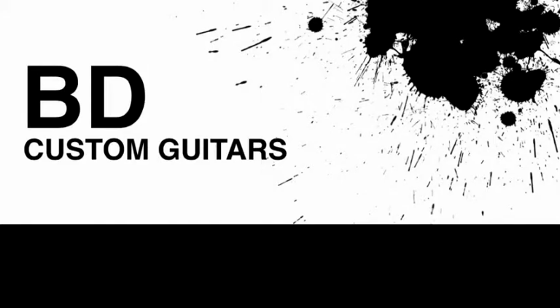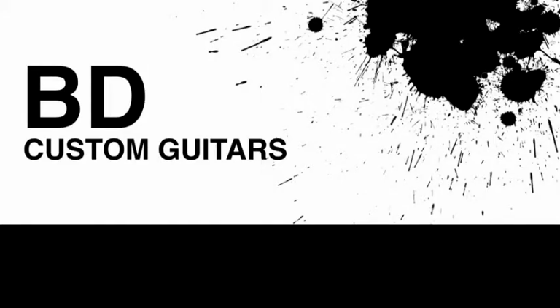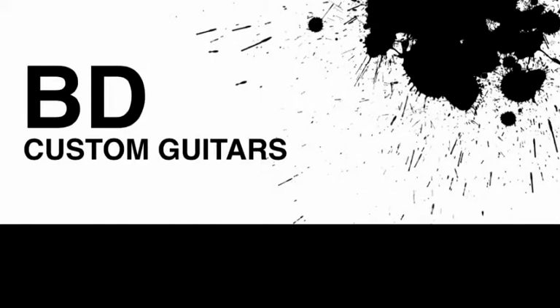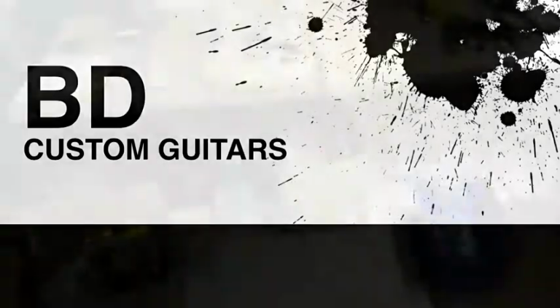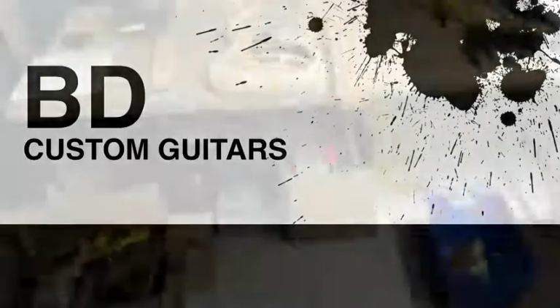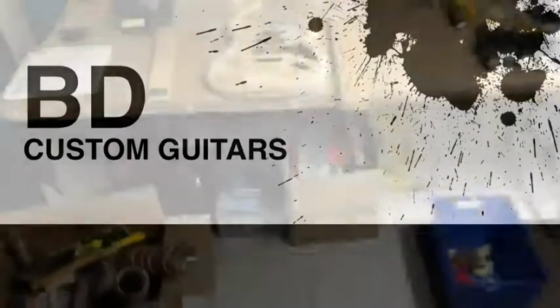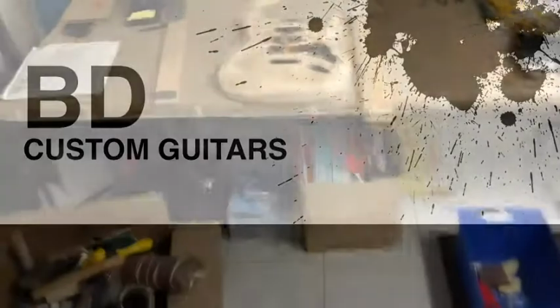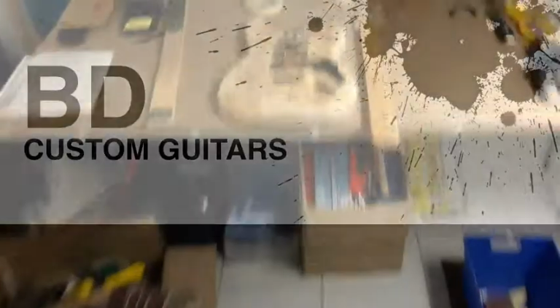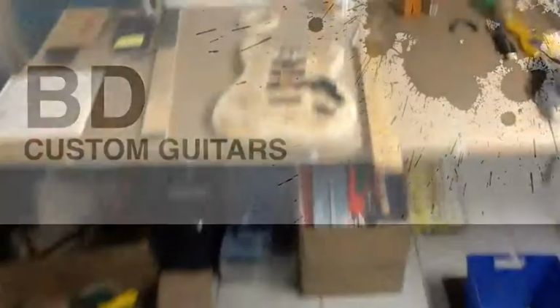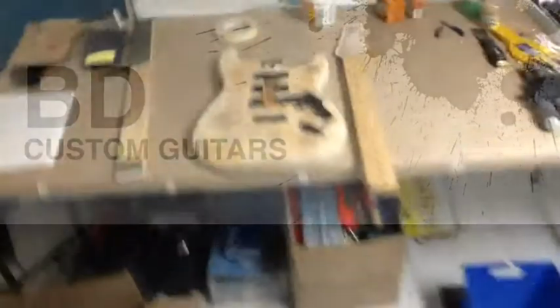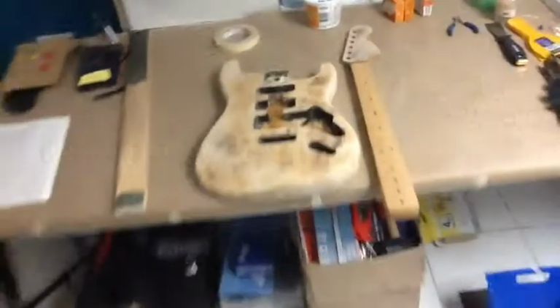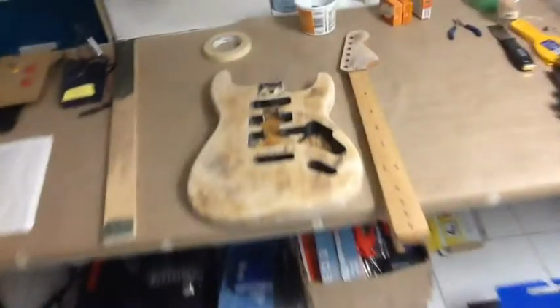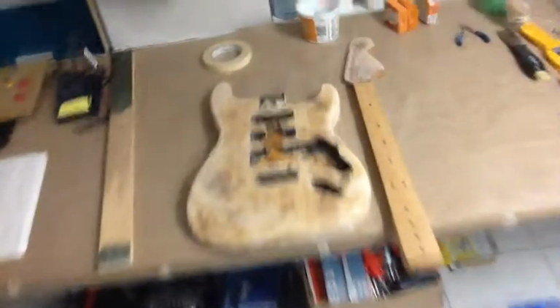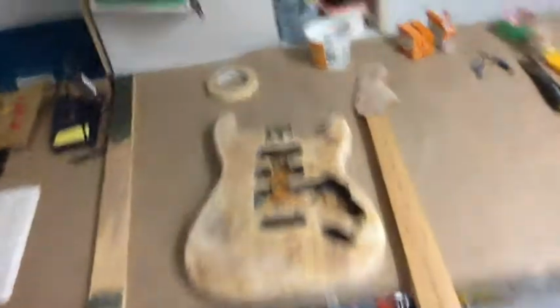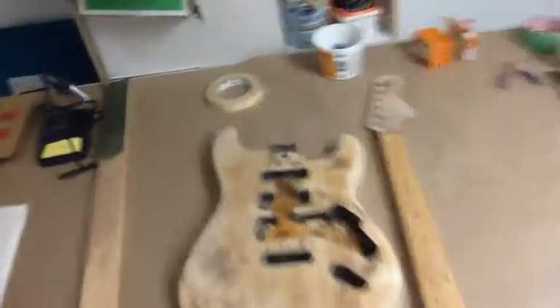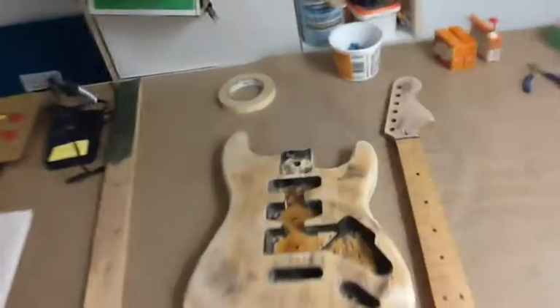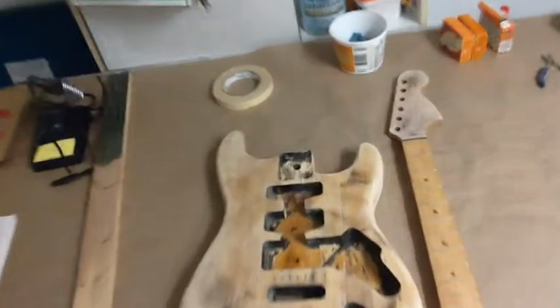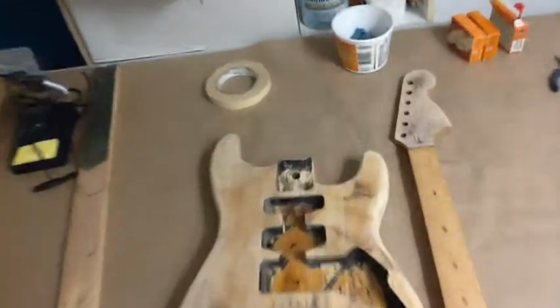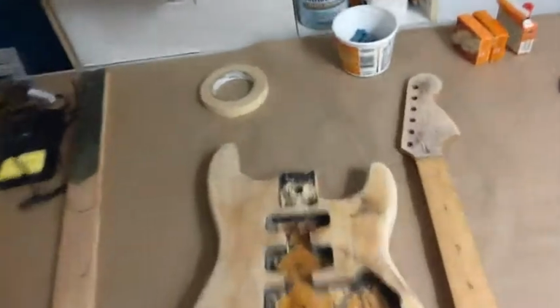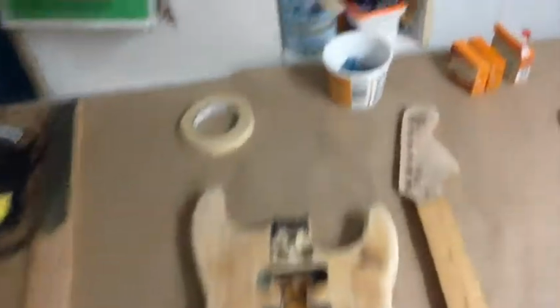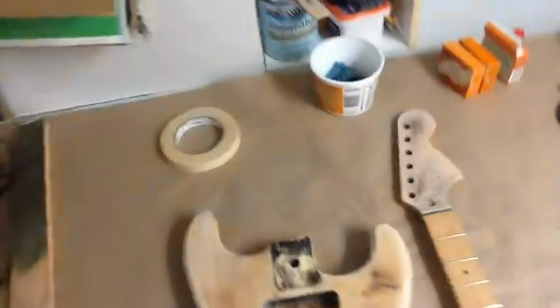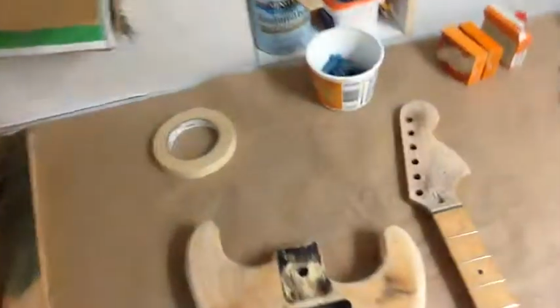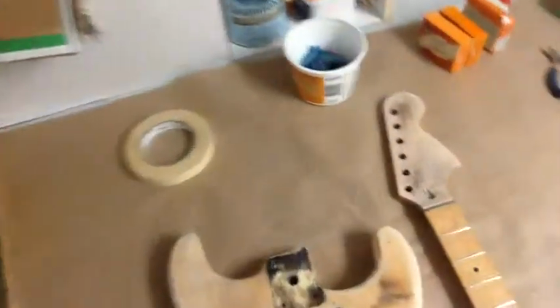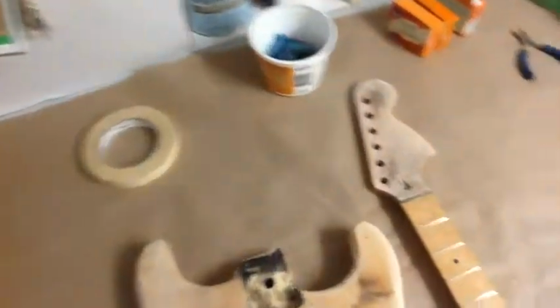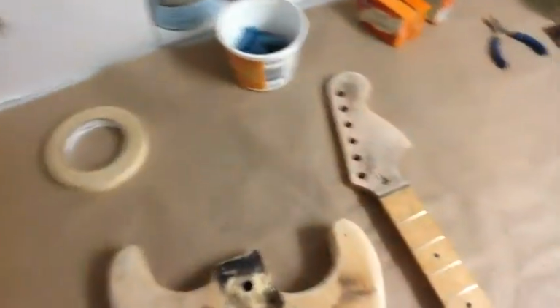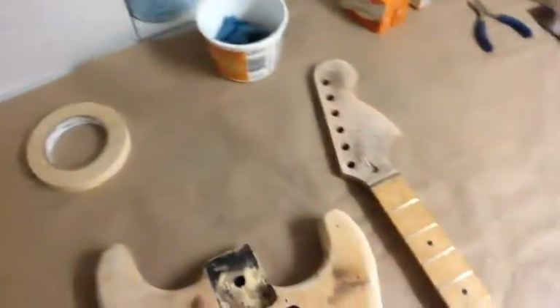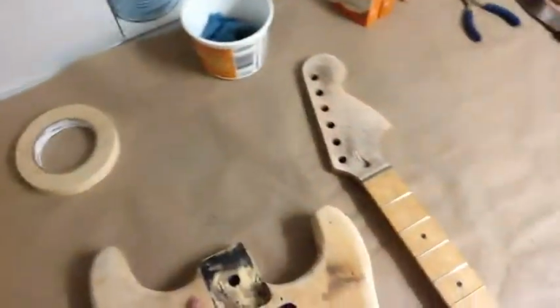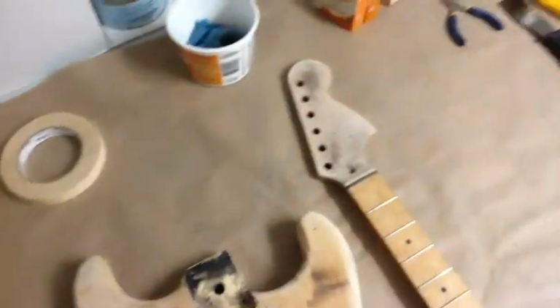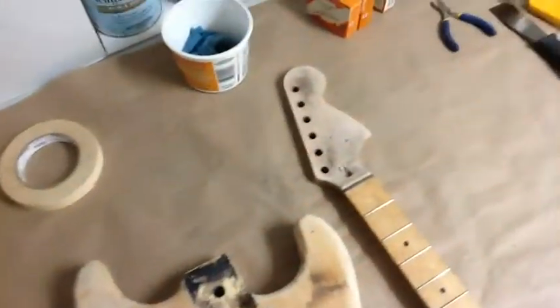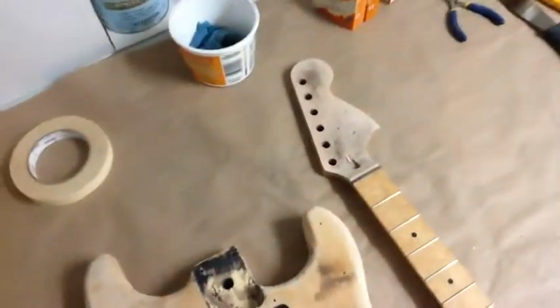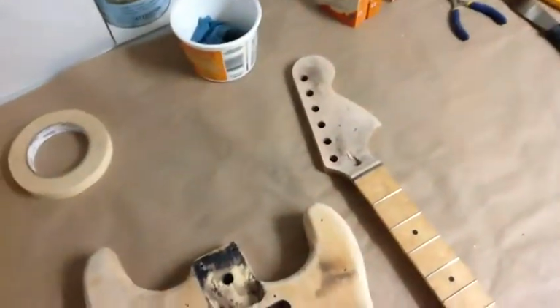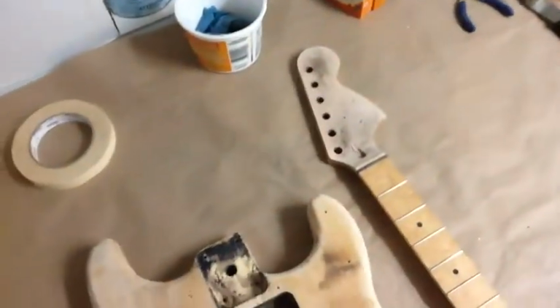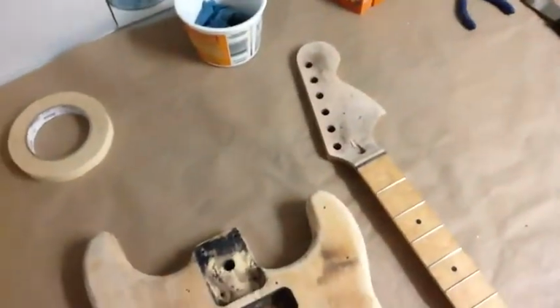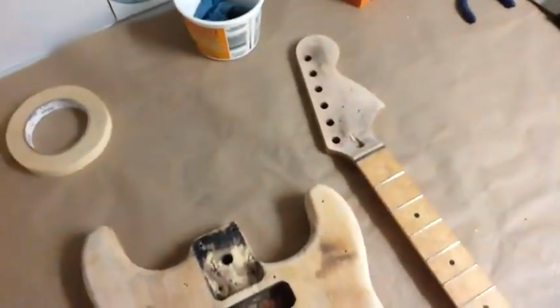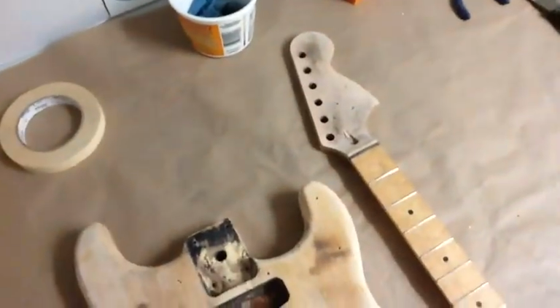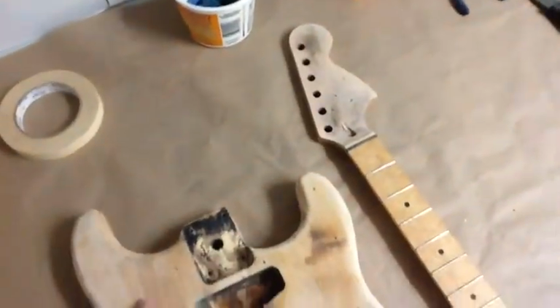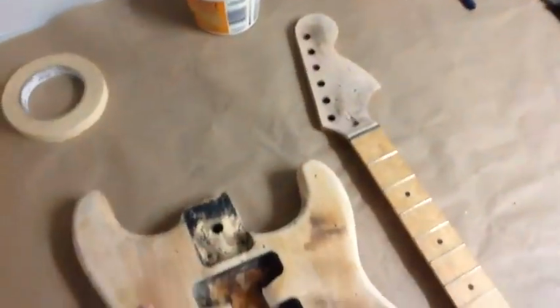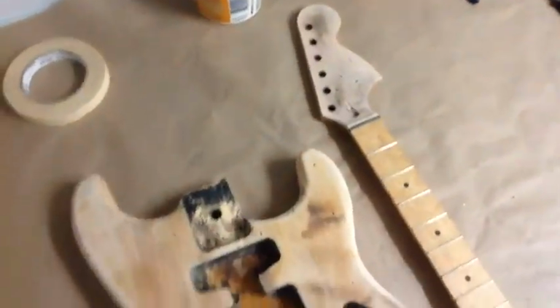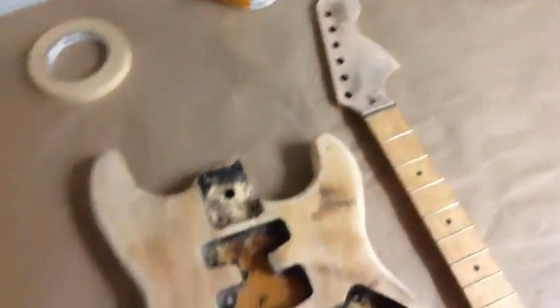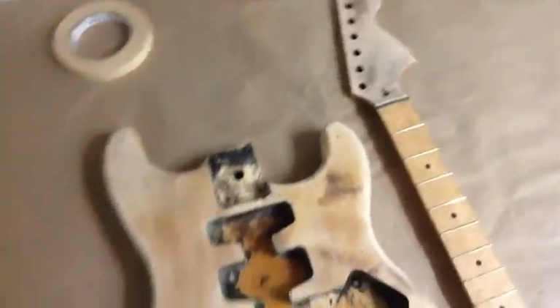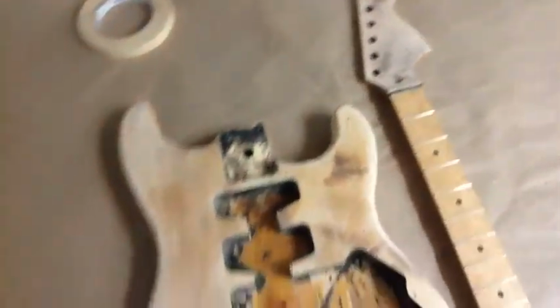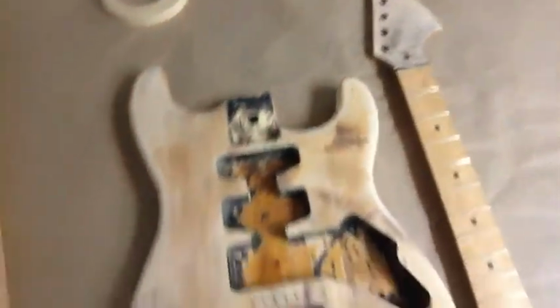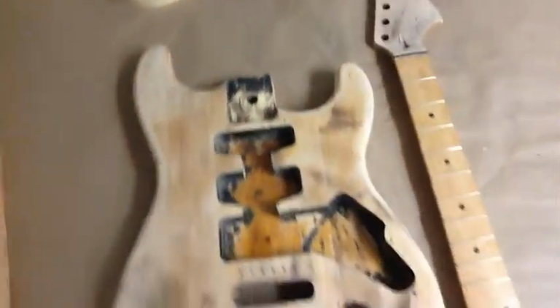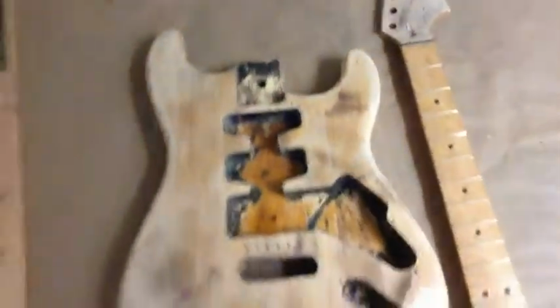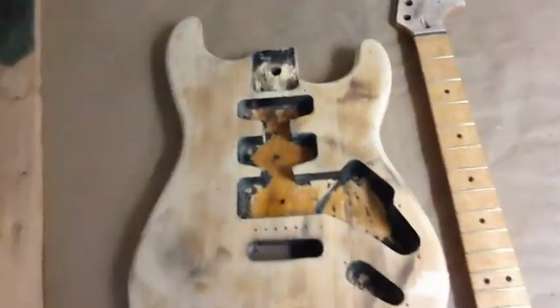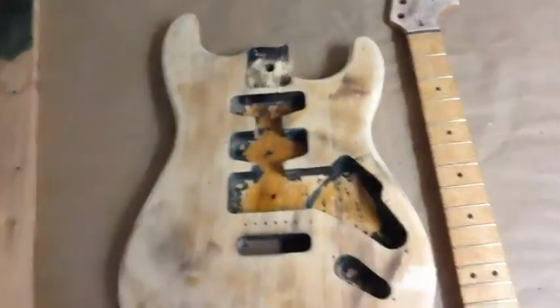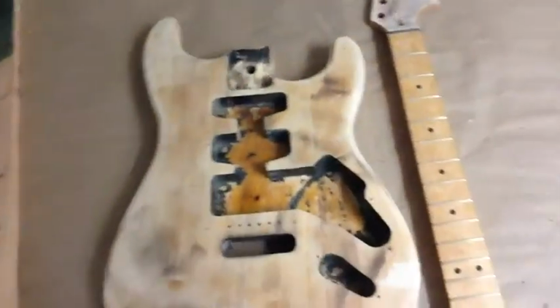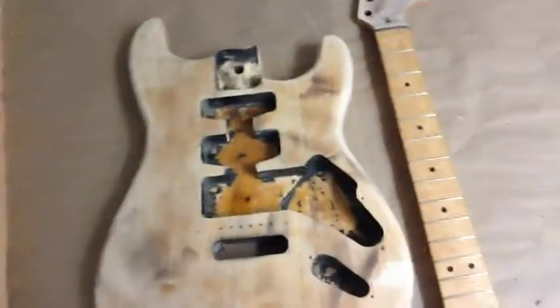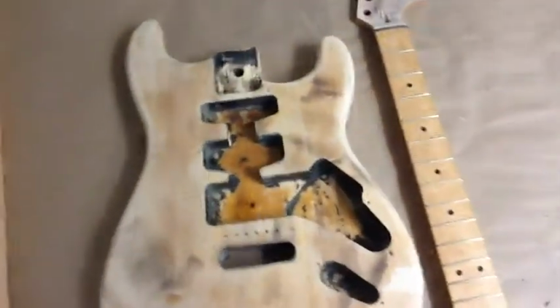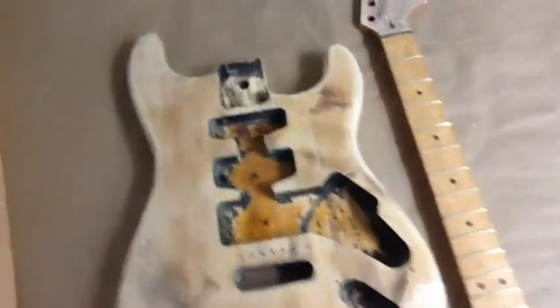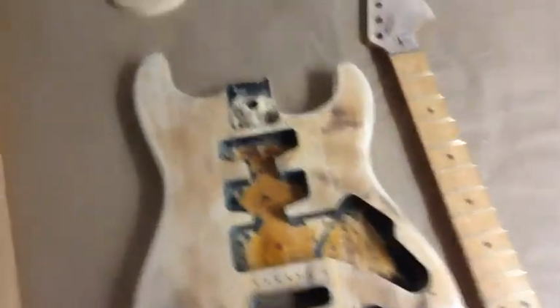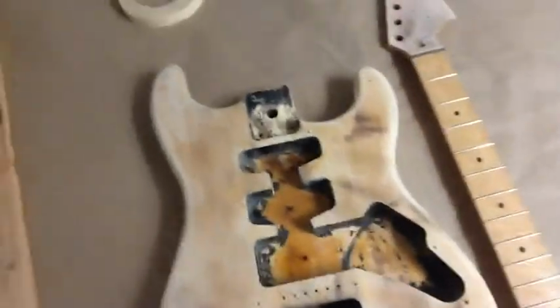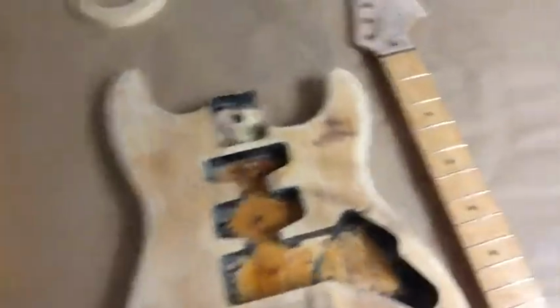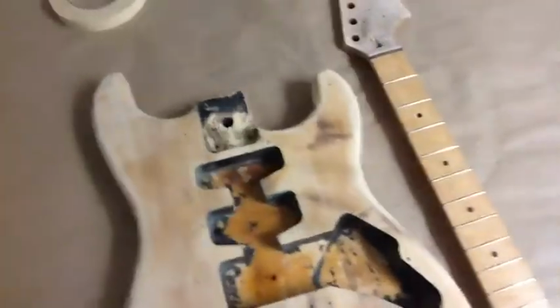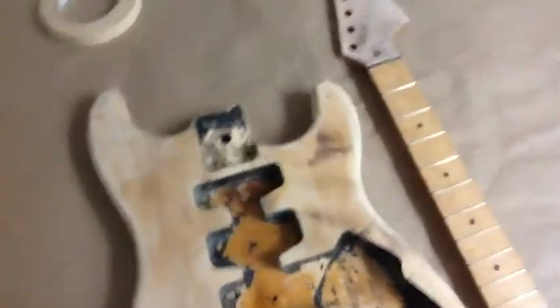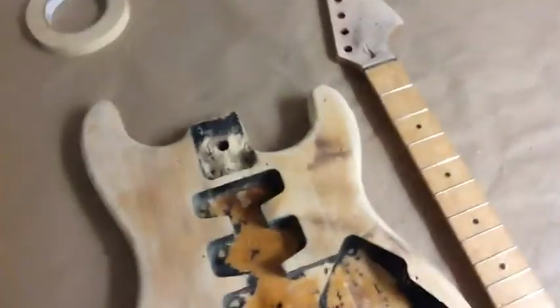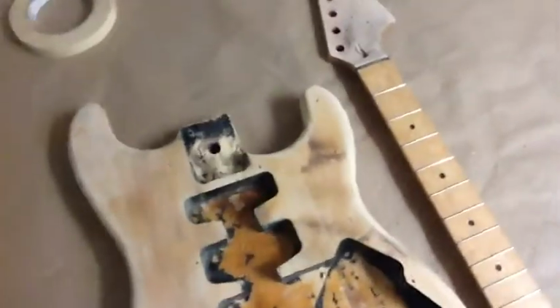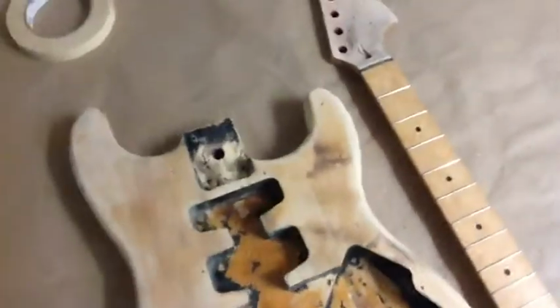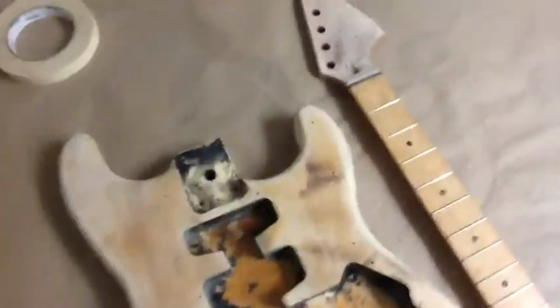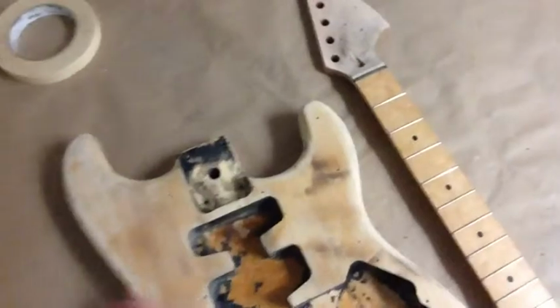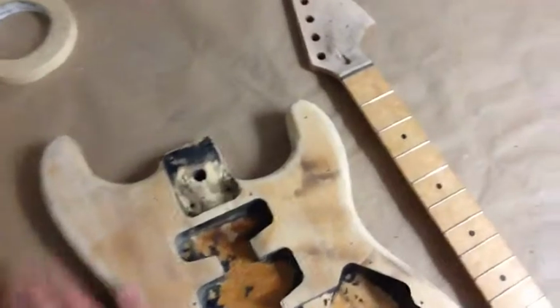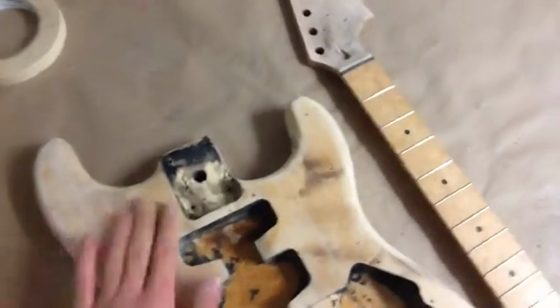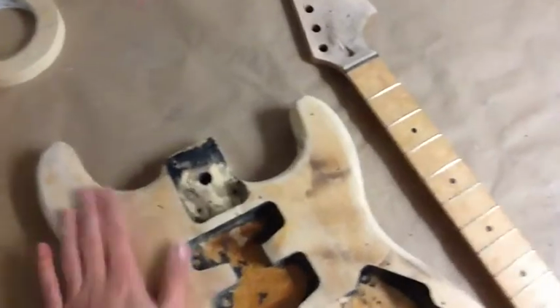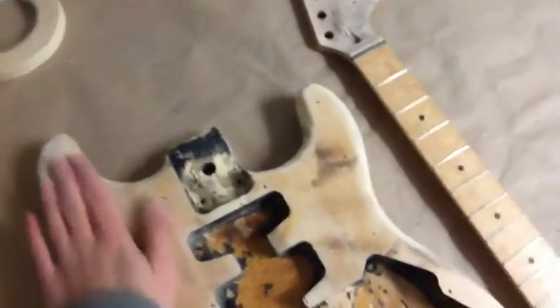Hello YouTube viewers, this is Brandon Dukes Beauty Custom Guitars coming to you with the next part in the stained Stratocaster build.